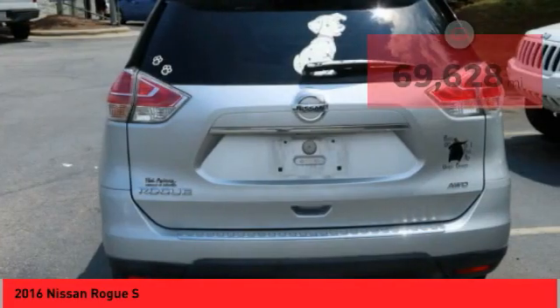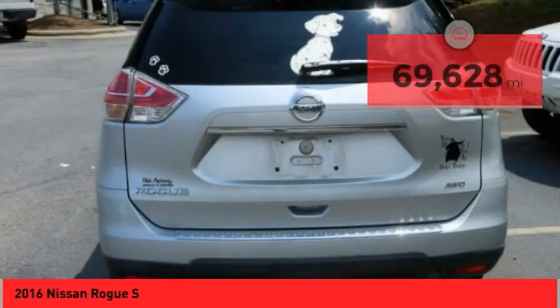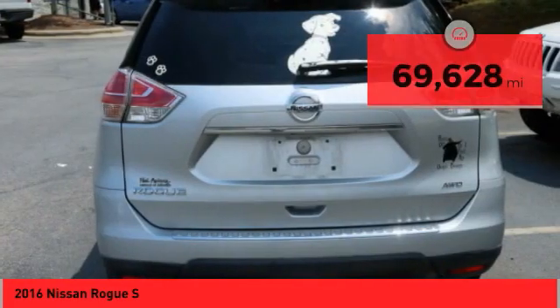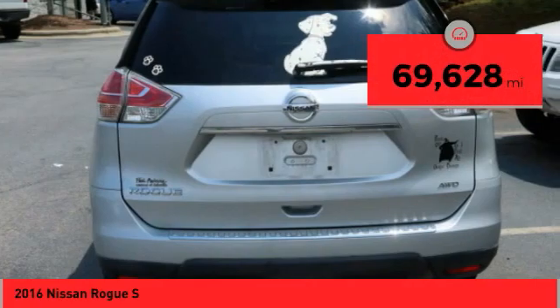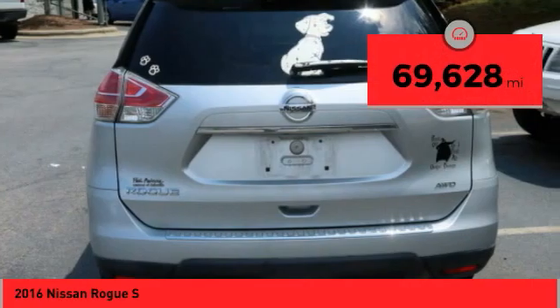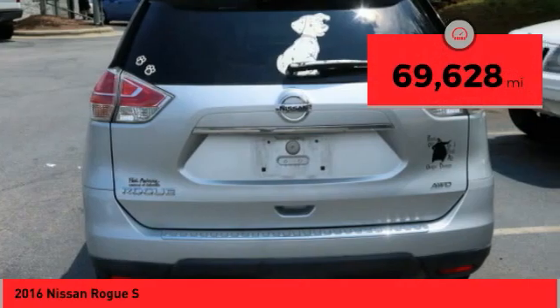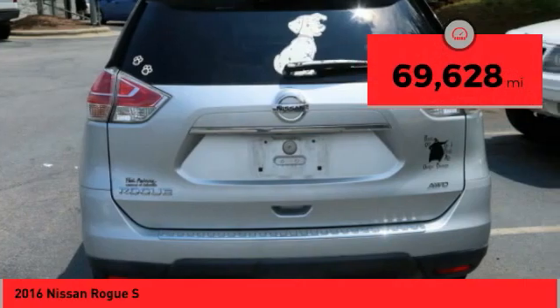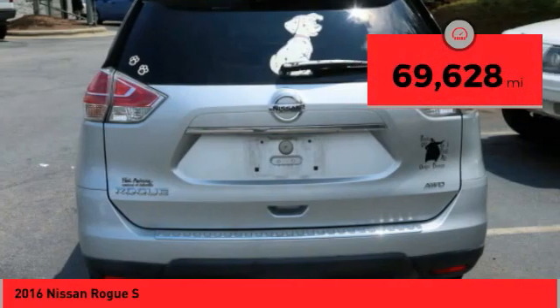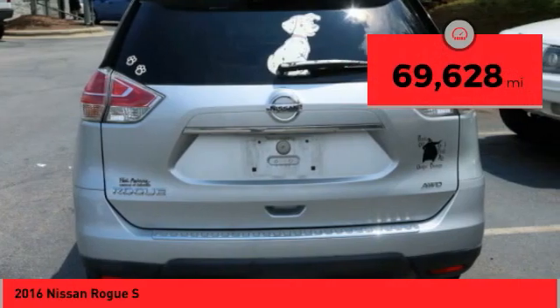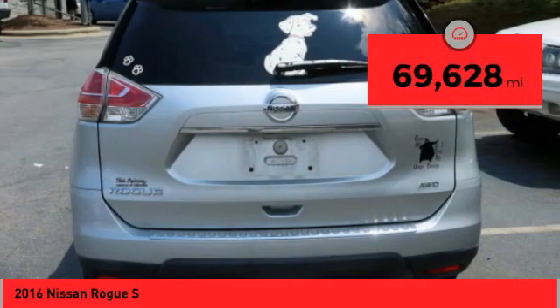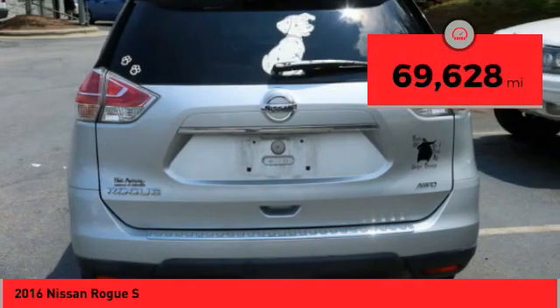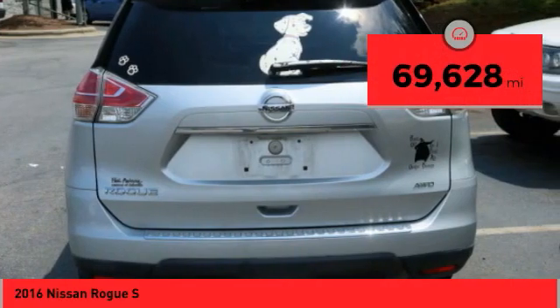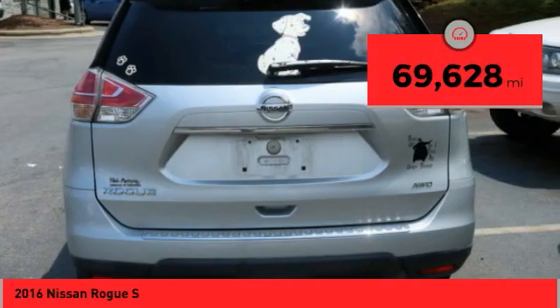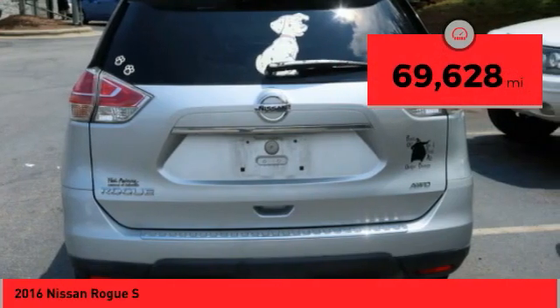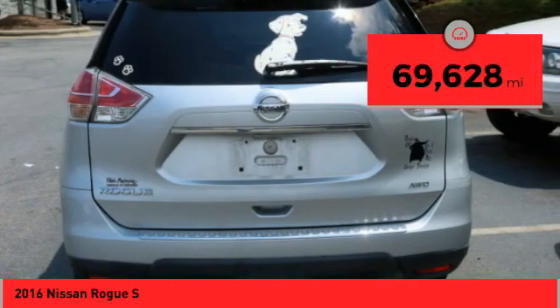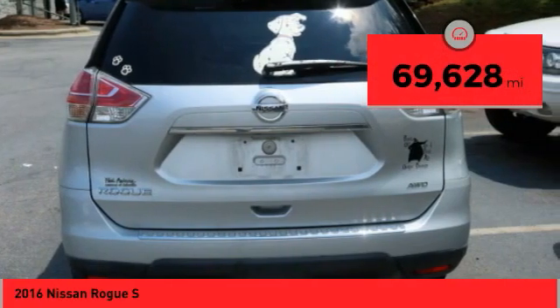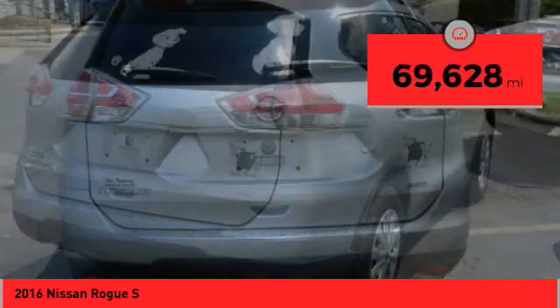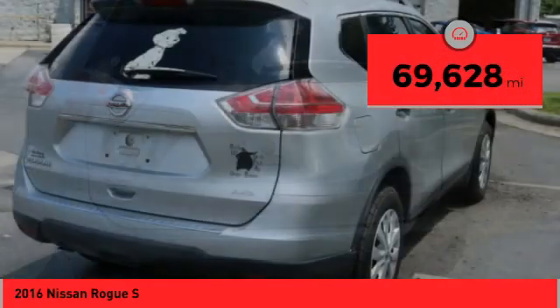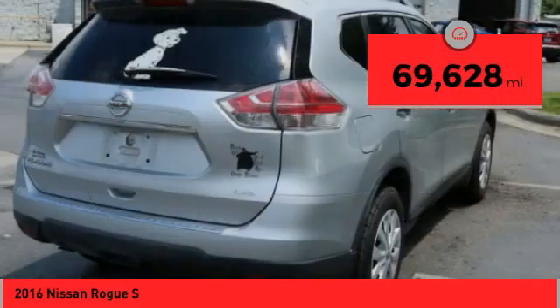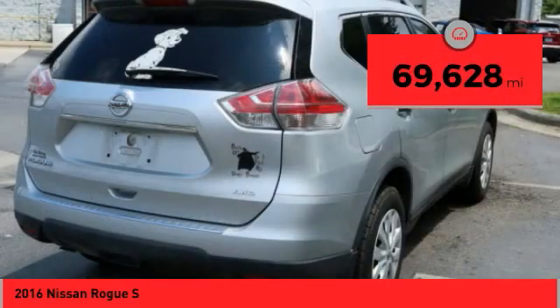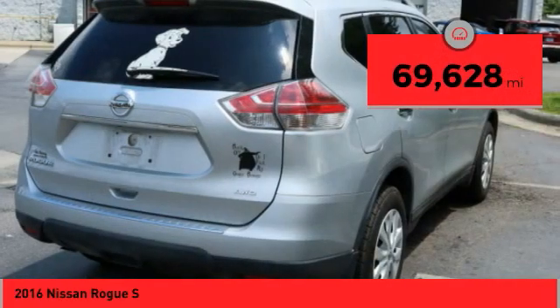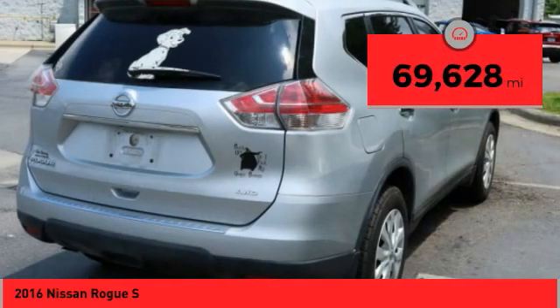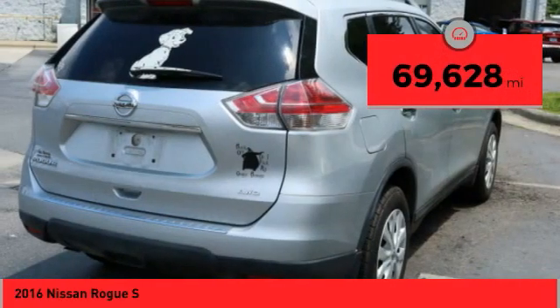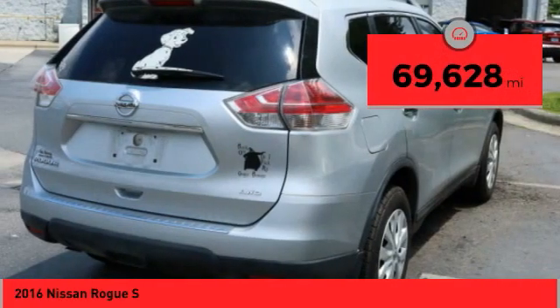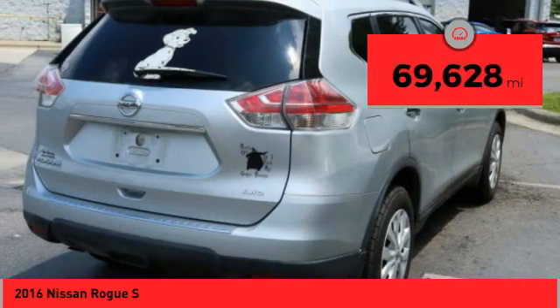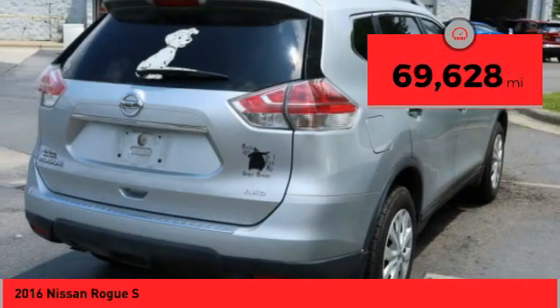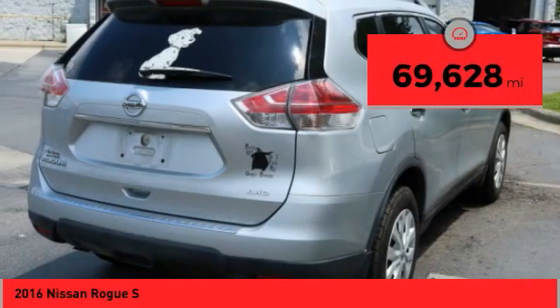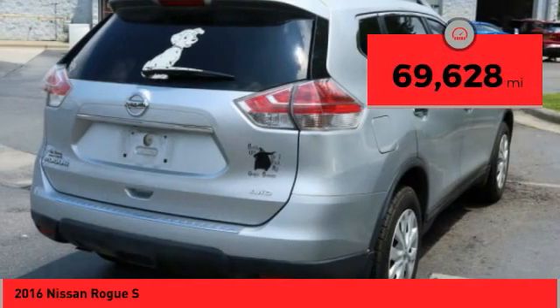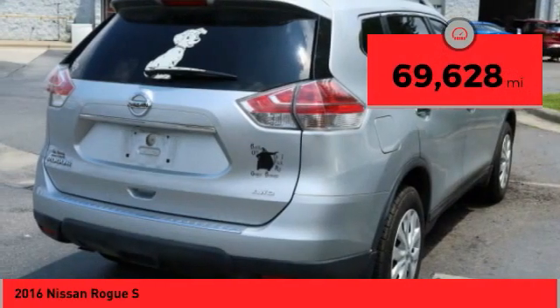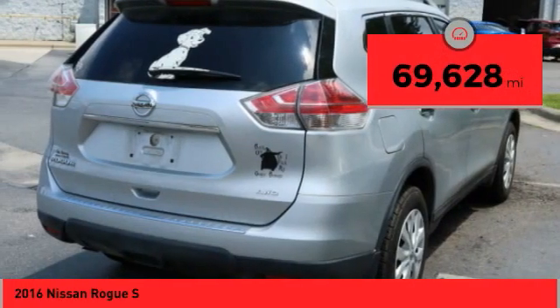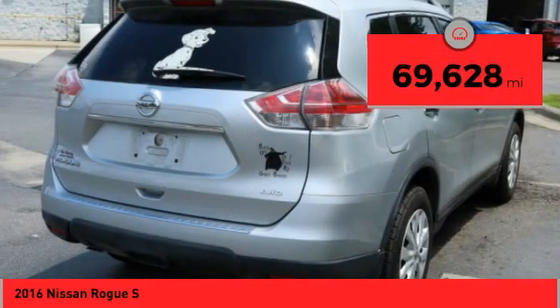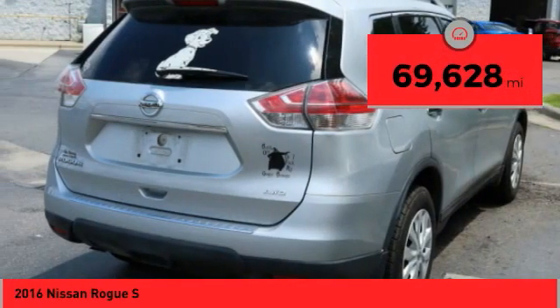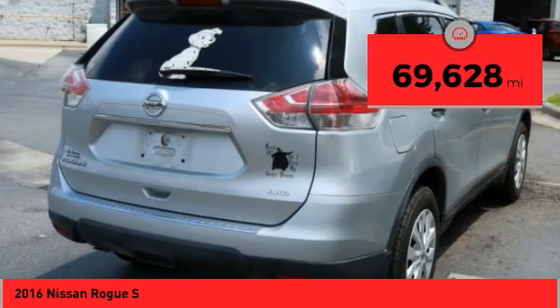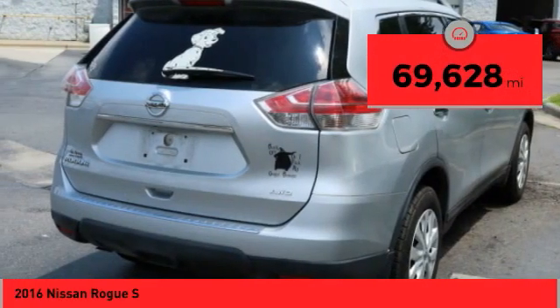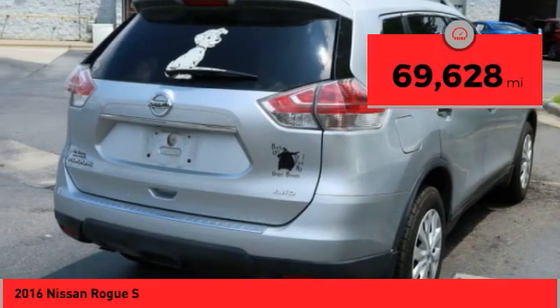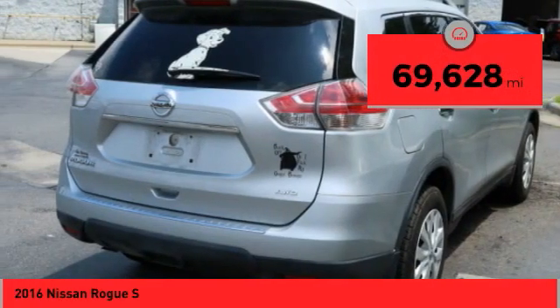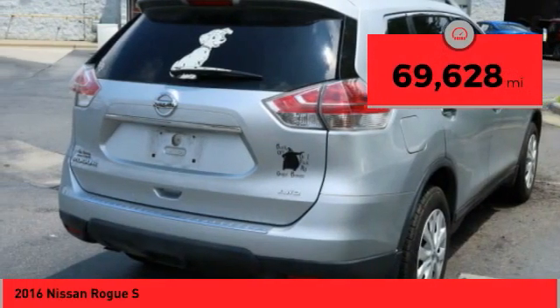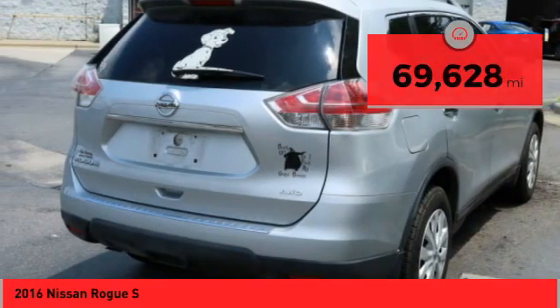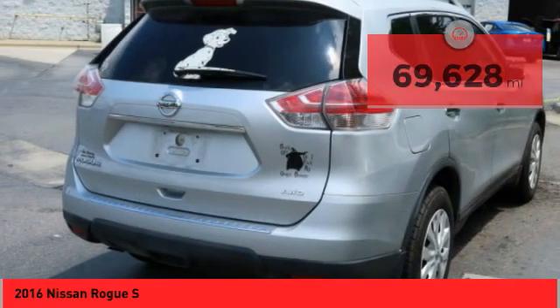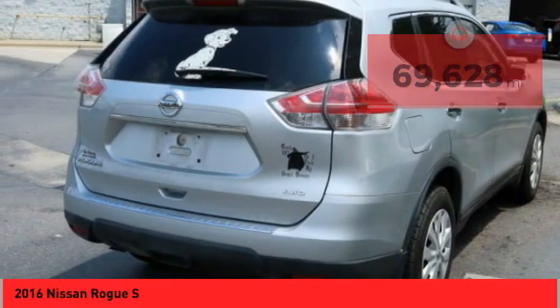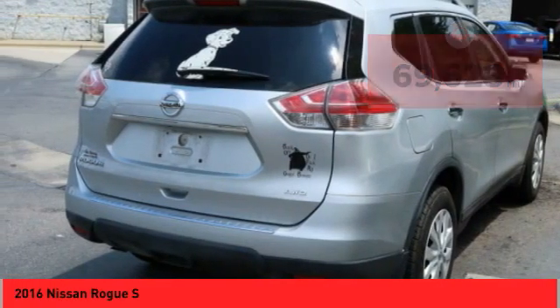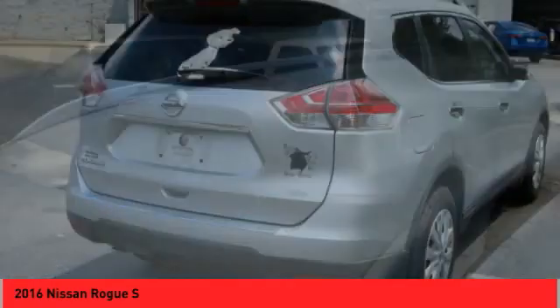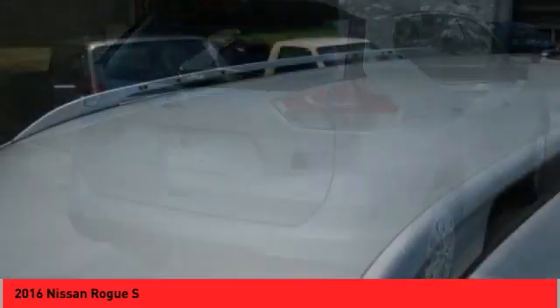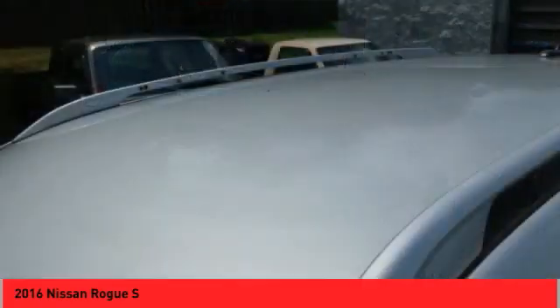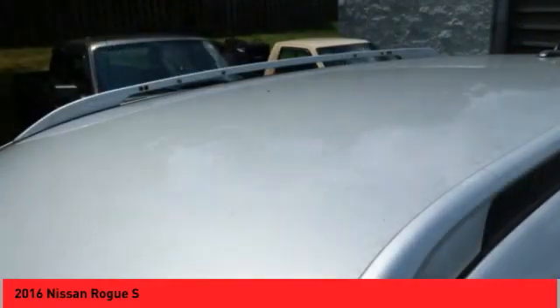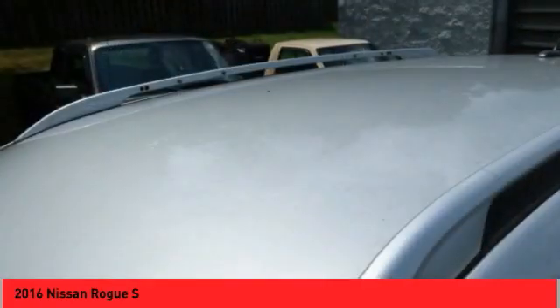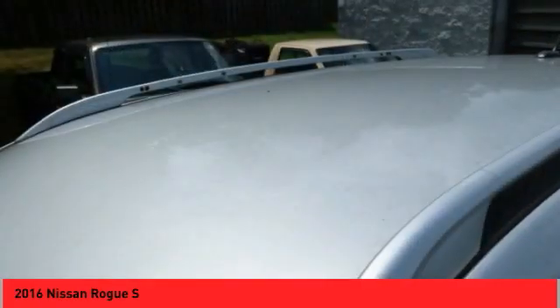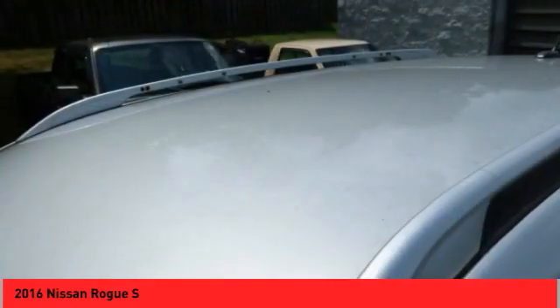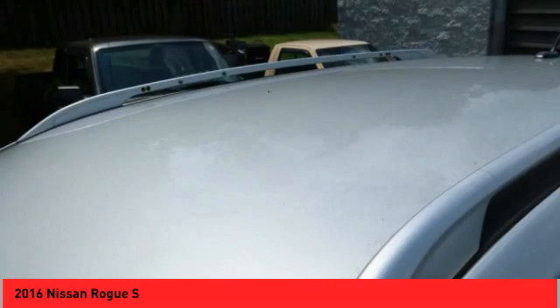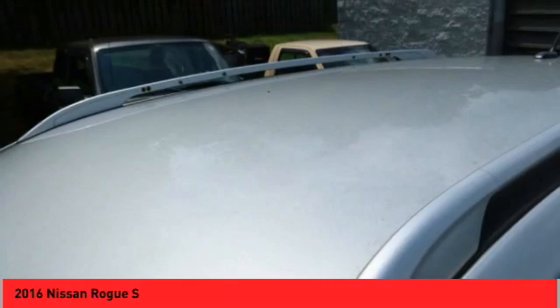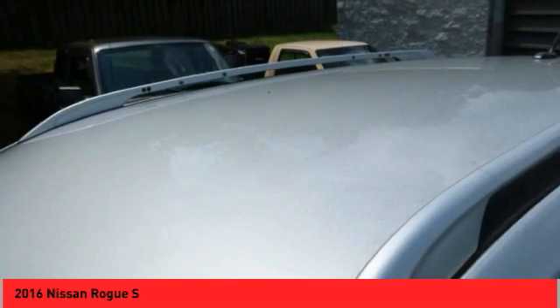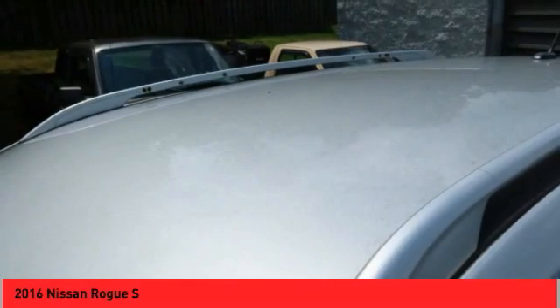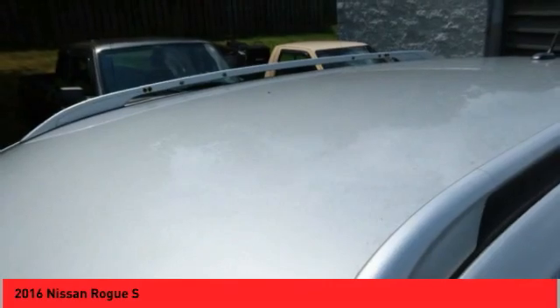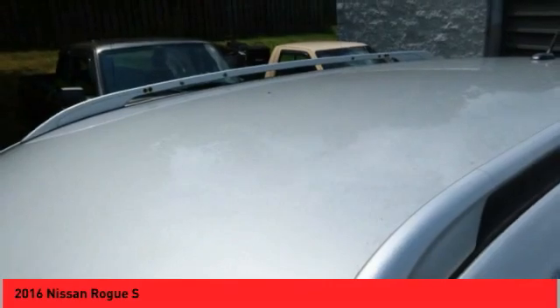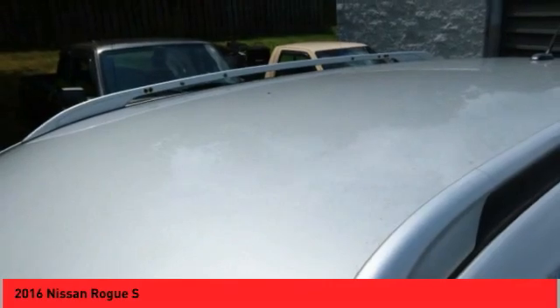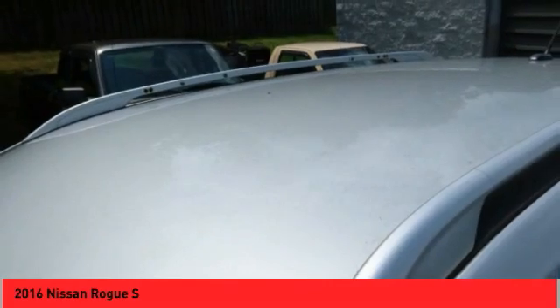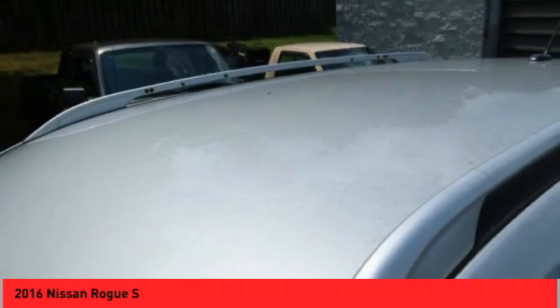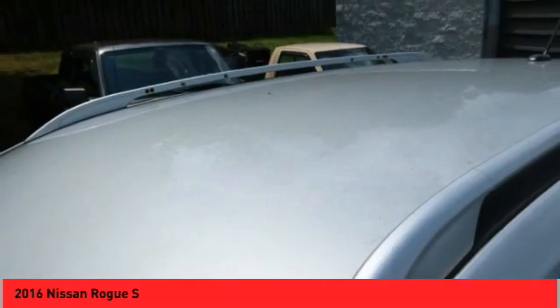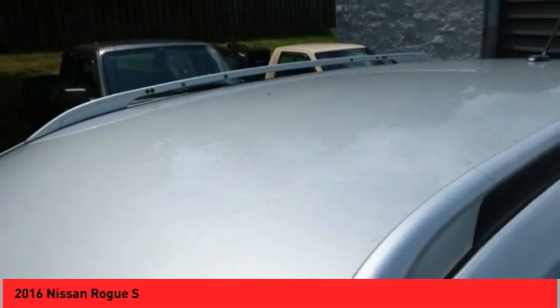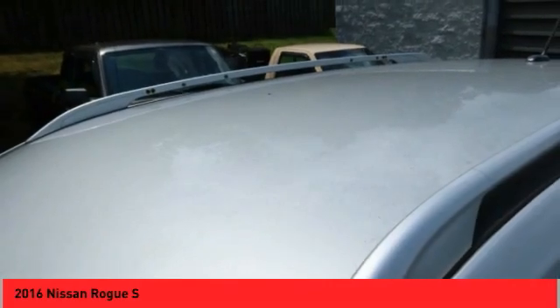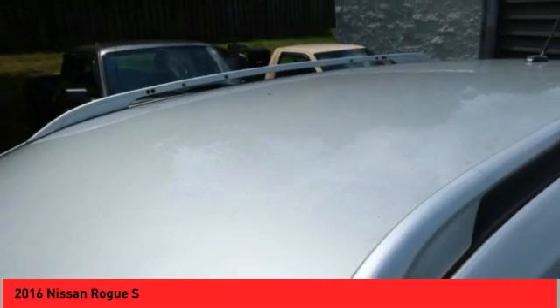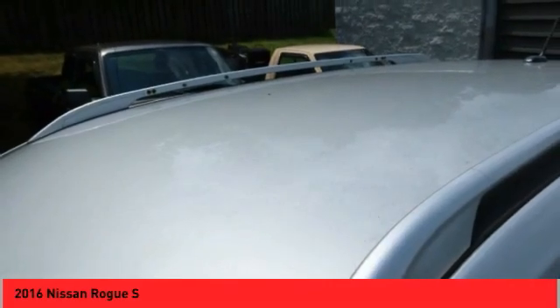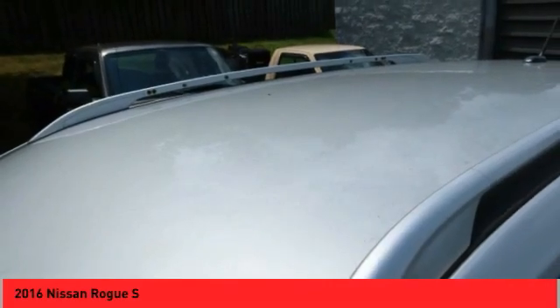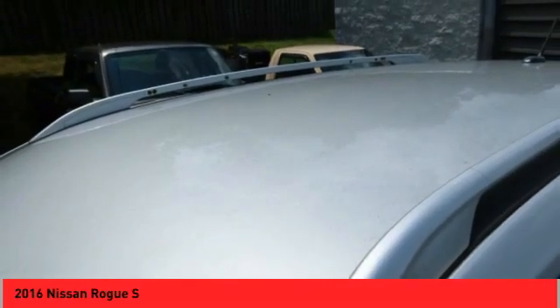This vehicle has less than 70,000 miles. This beauty will make even your house keys jealous. Drive it today!